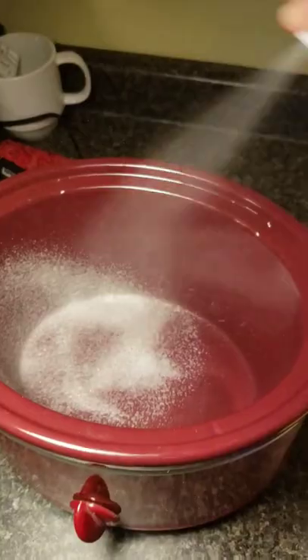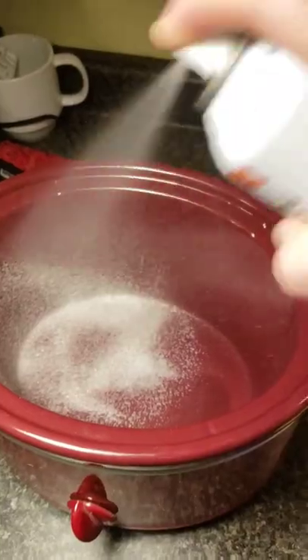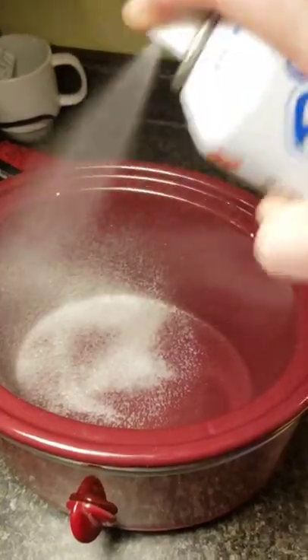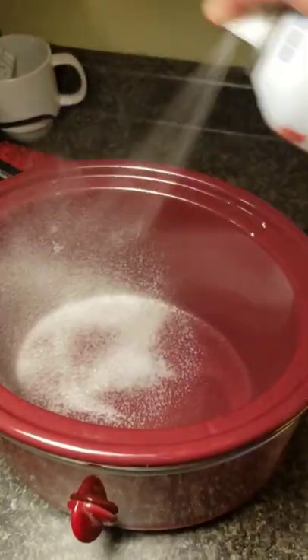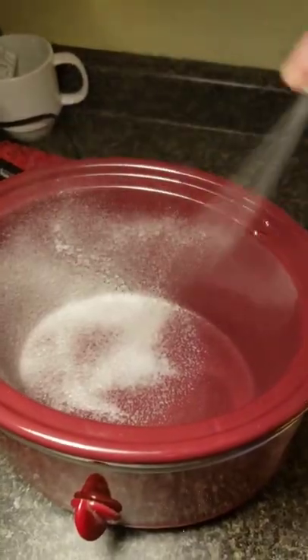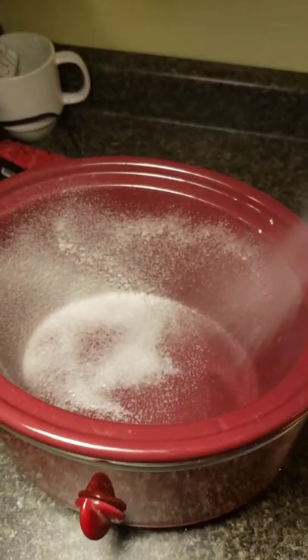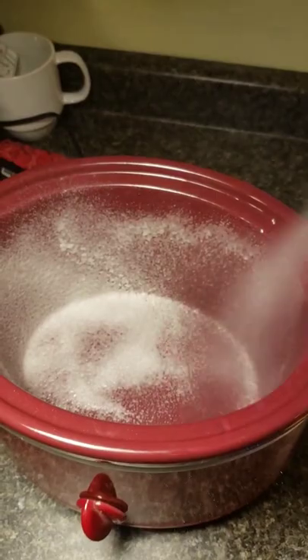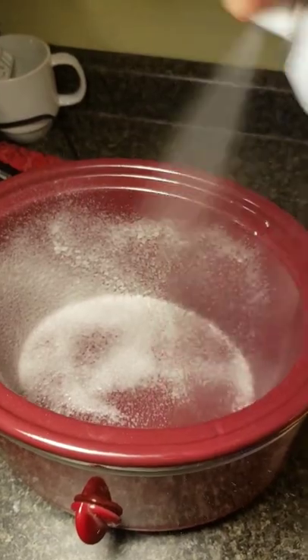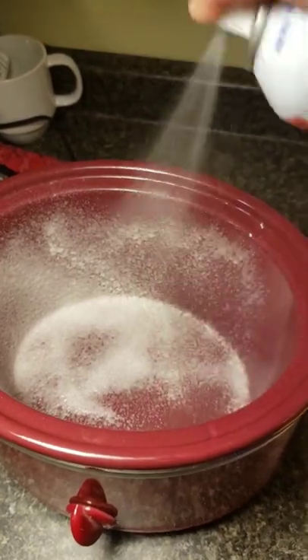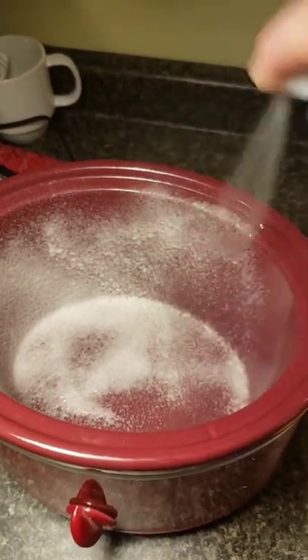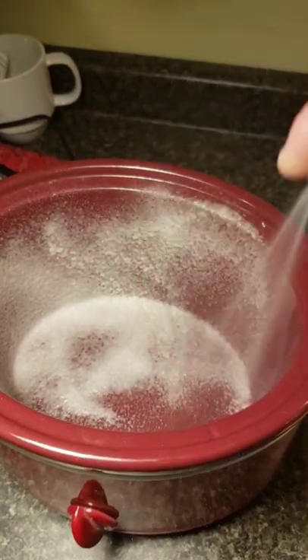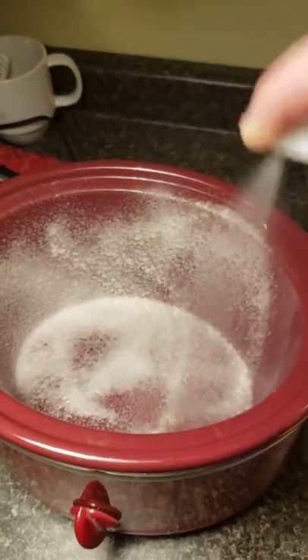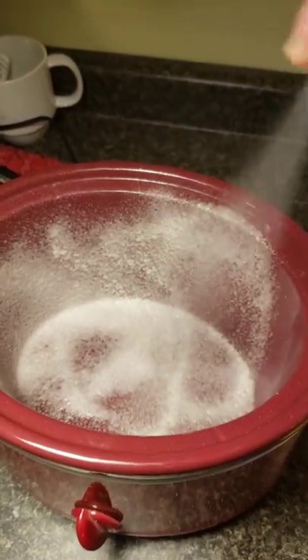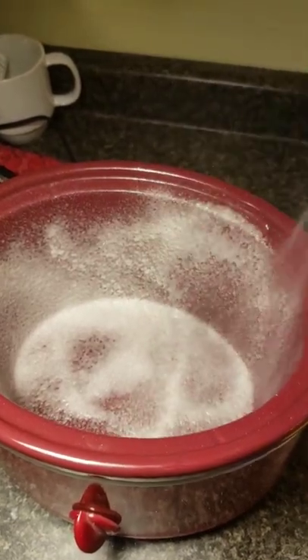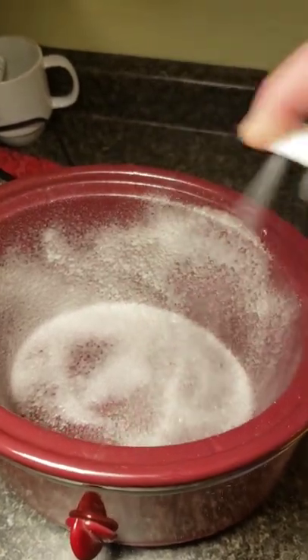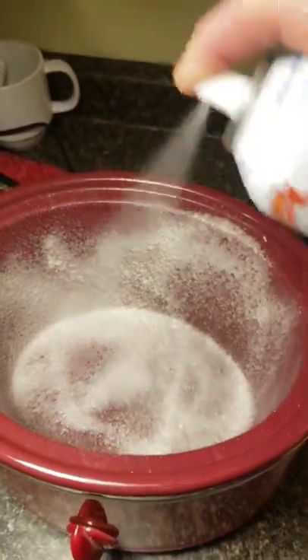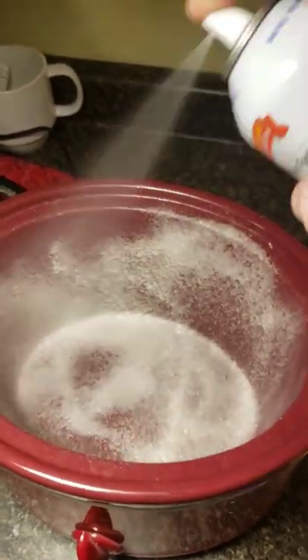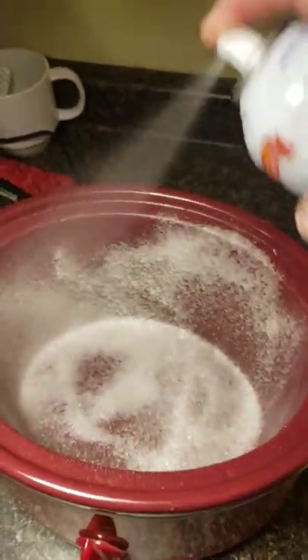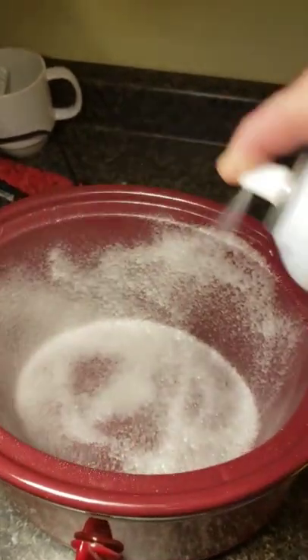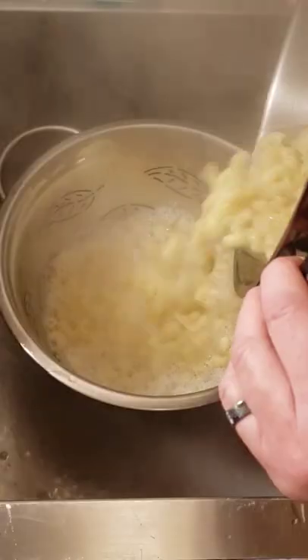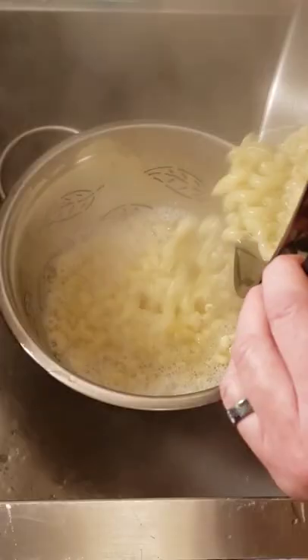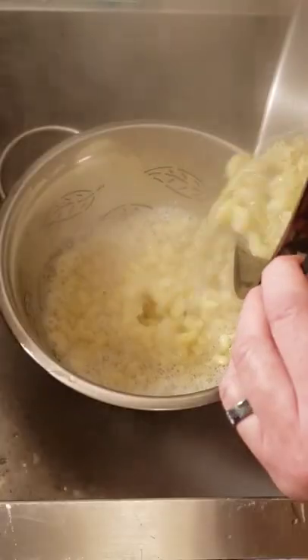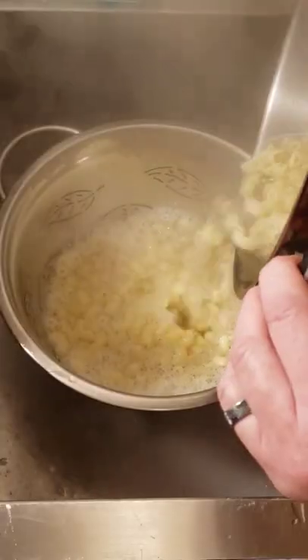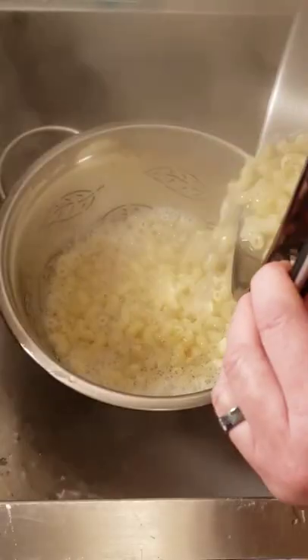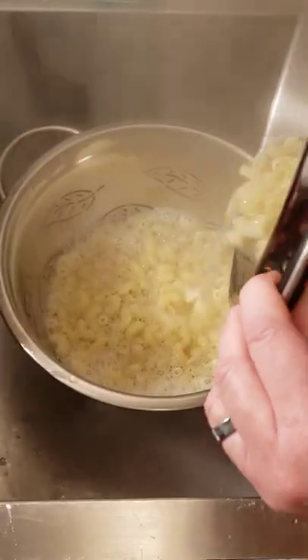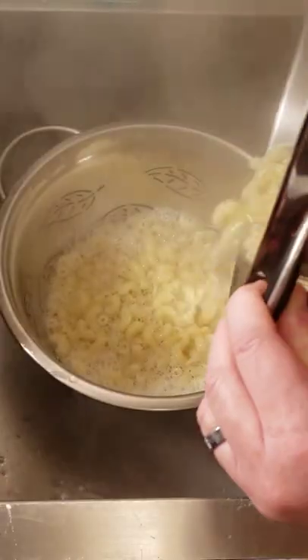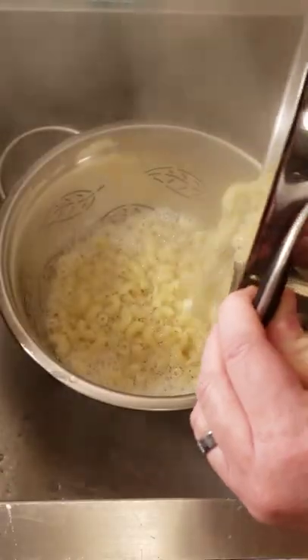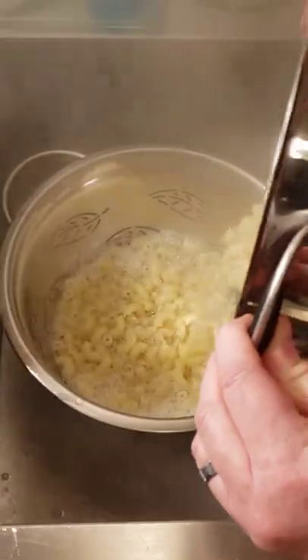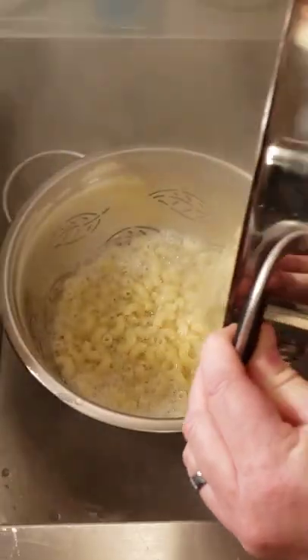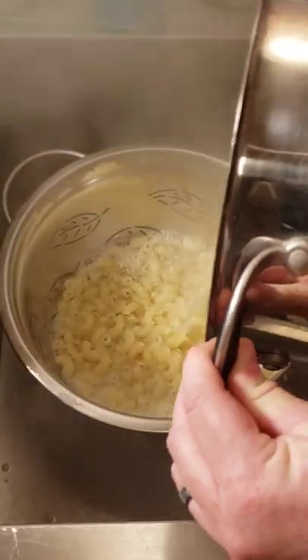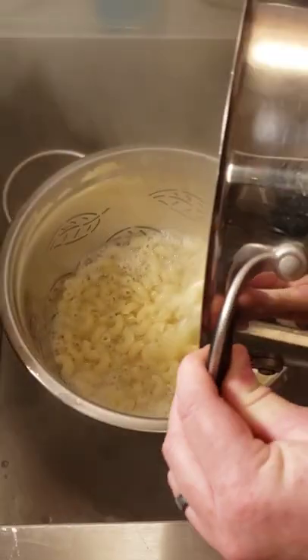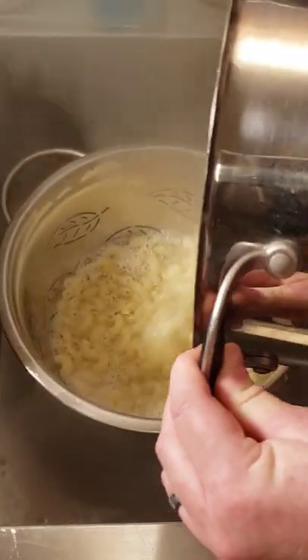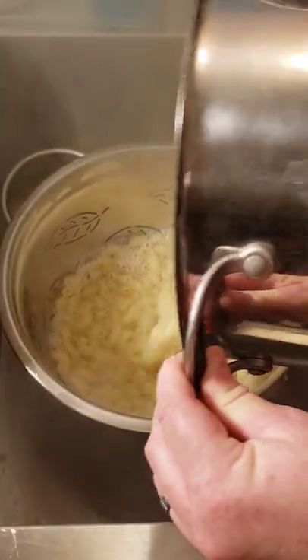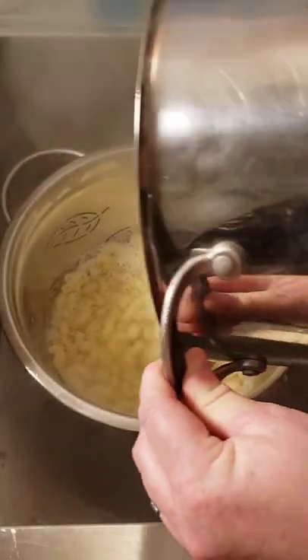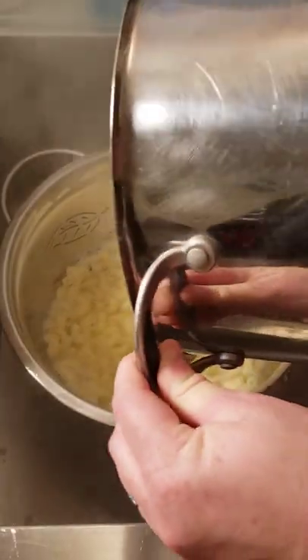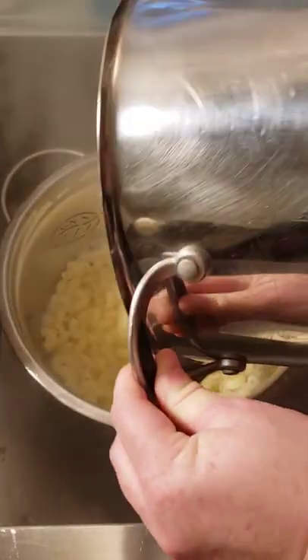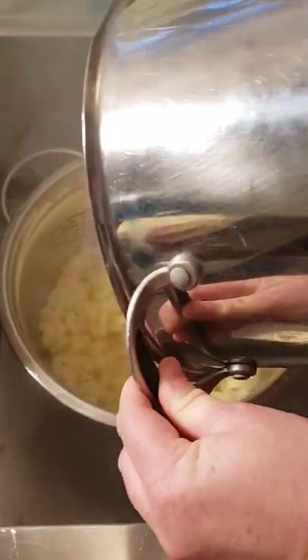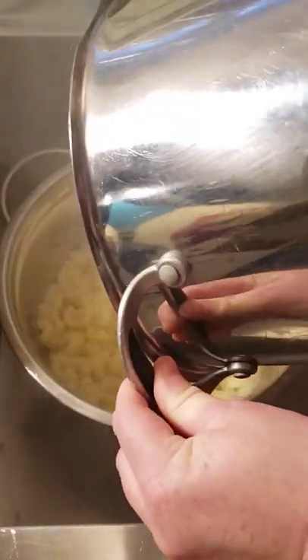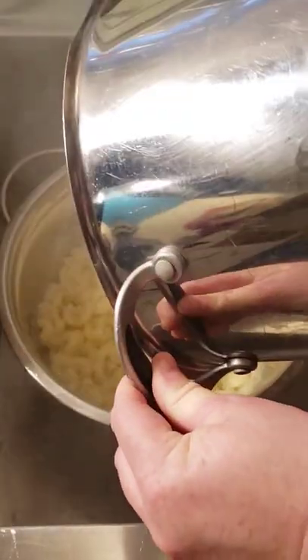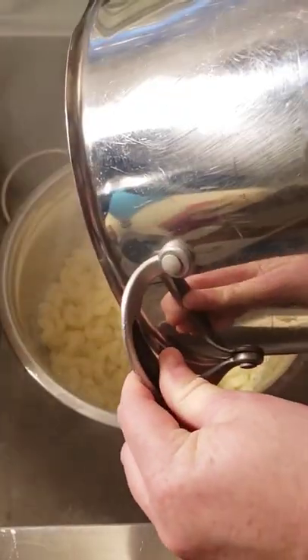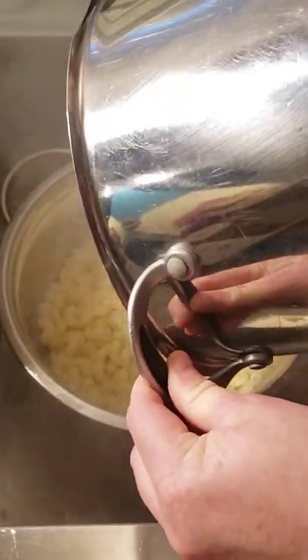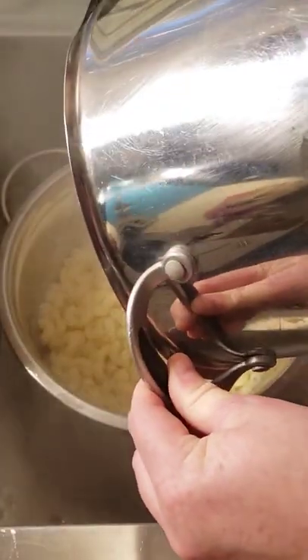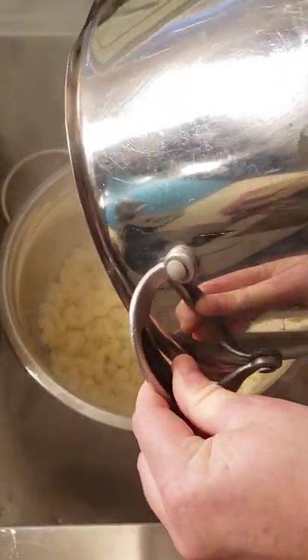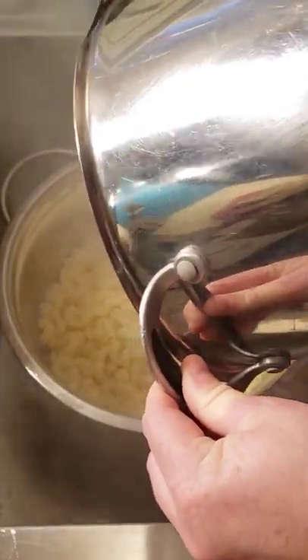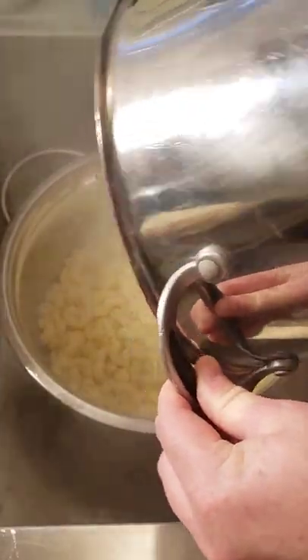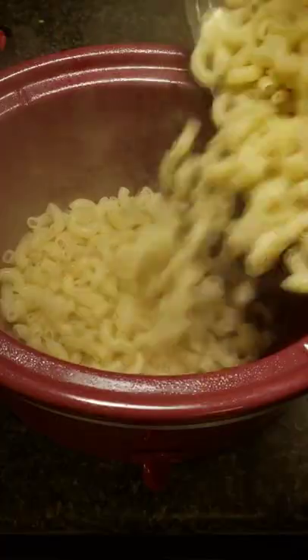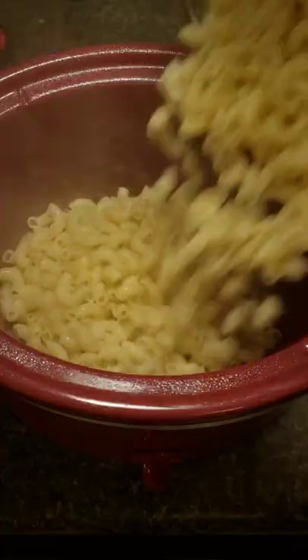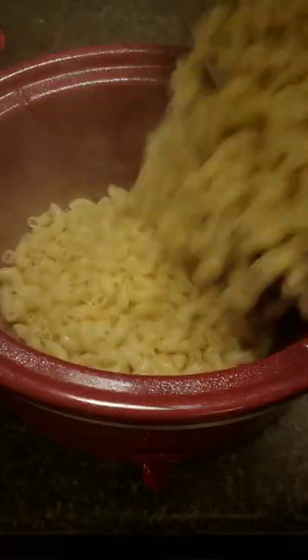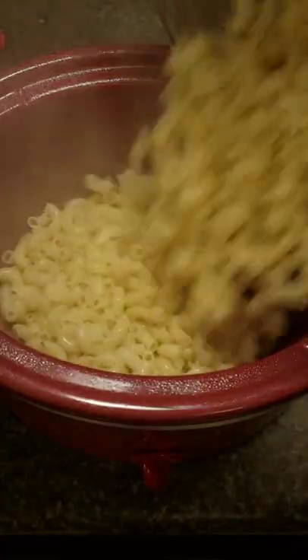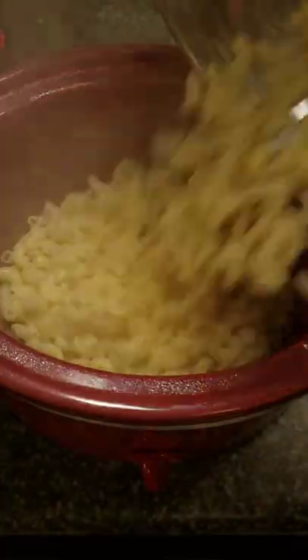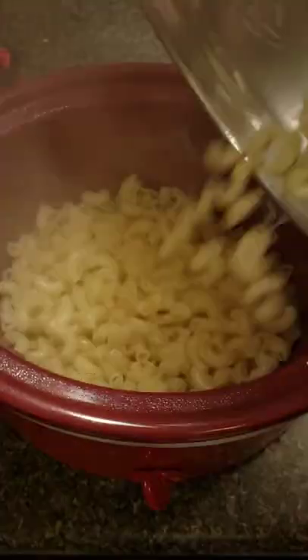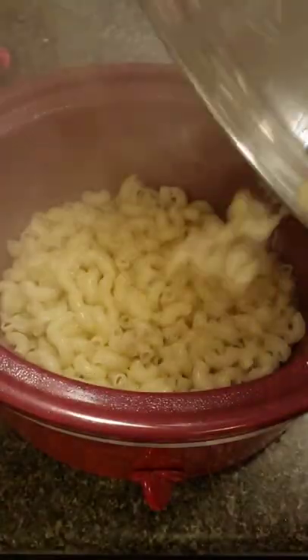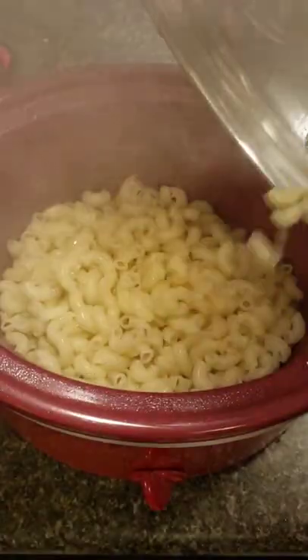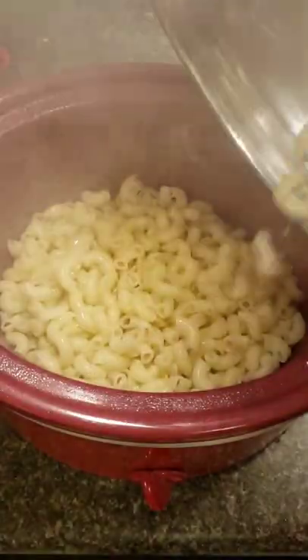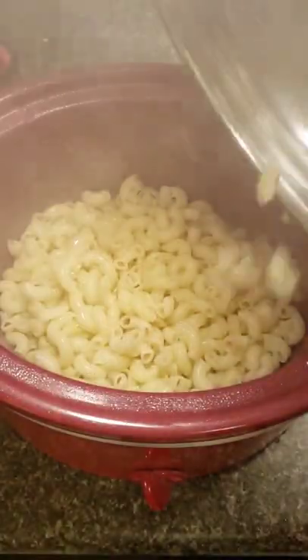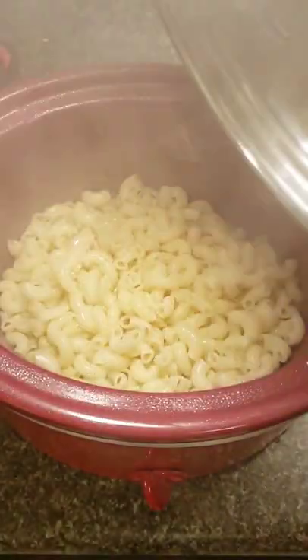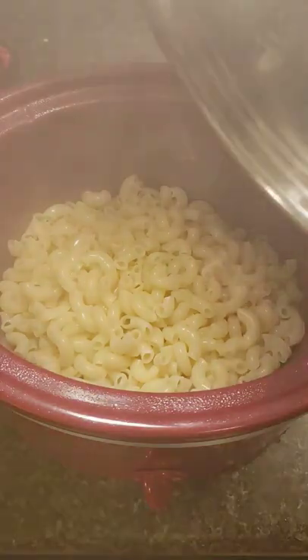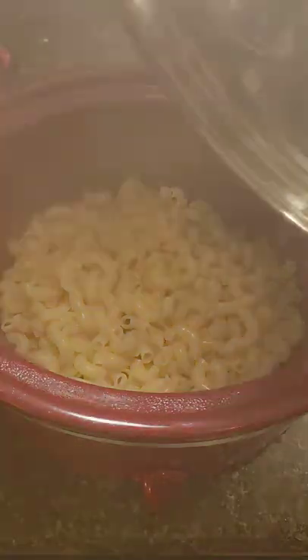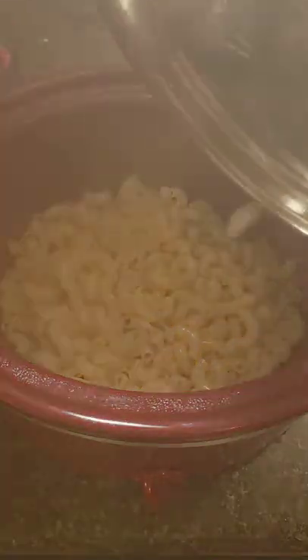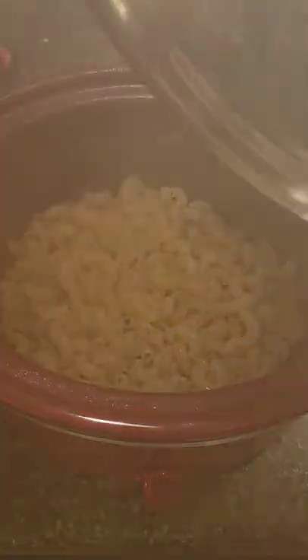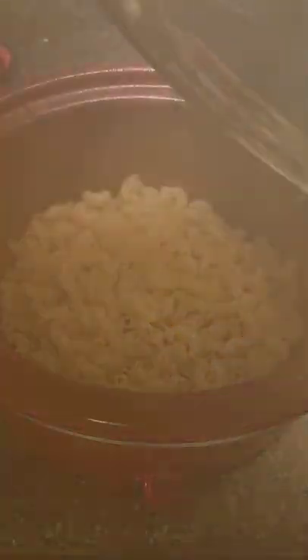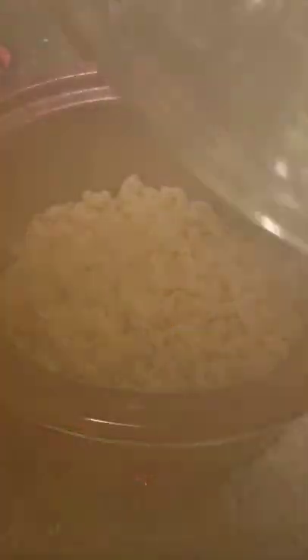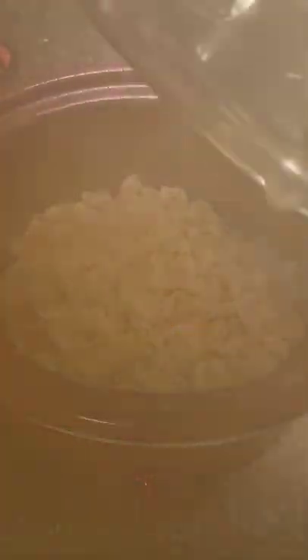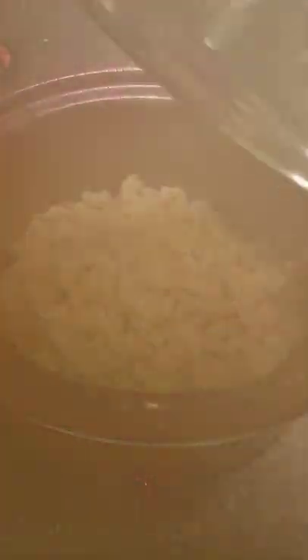Spray the crock pot with cooking spray. Once the macaroni is done, drain and rinse, then place that in the crock pot.